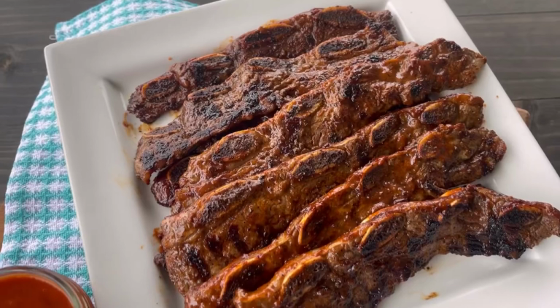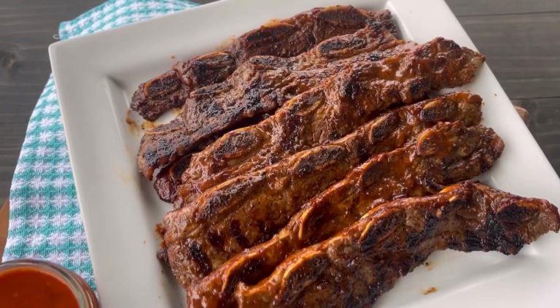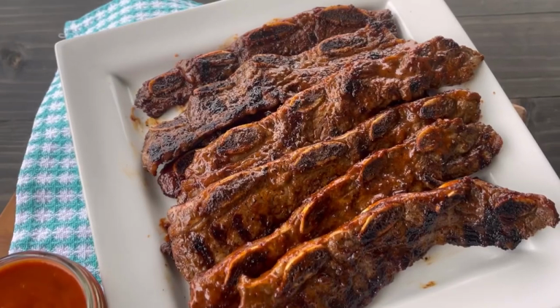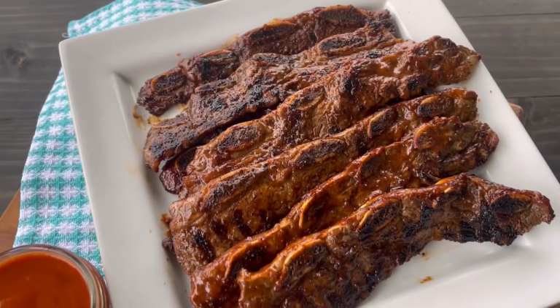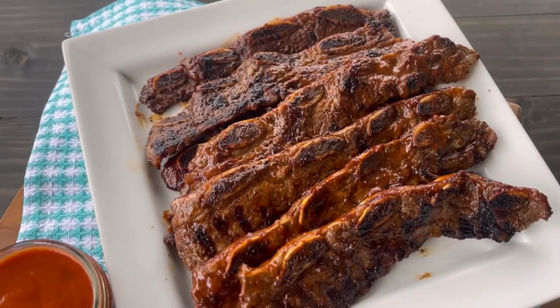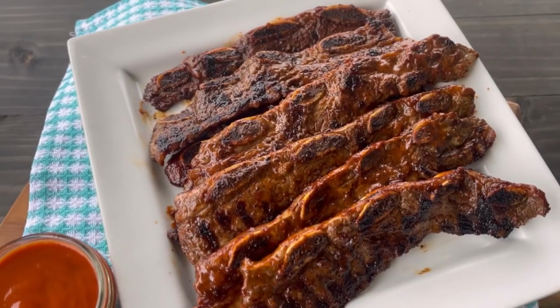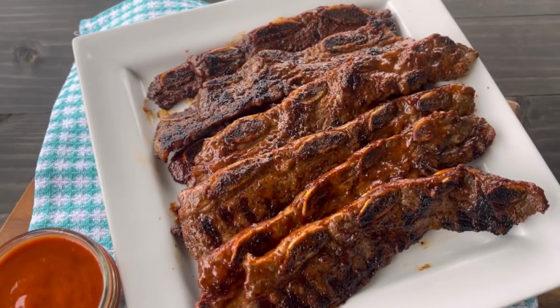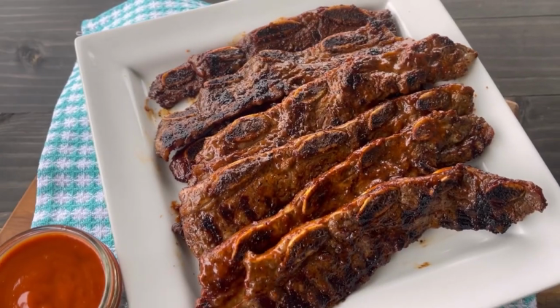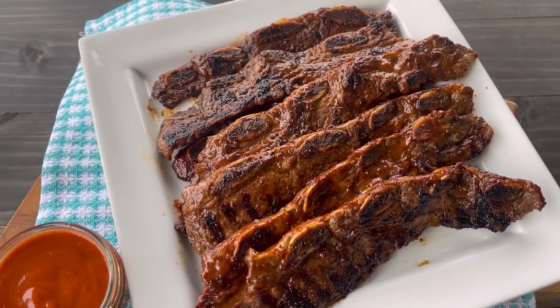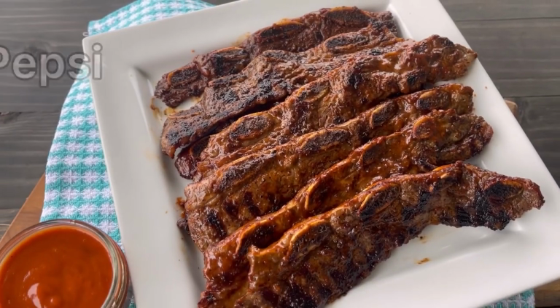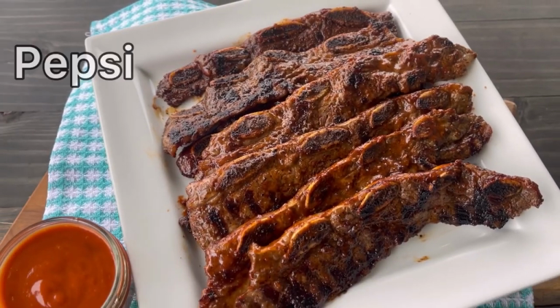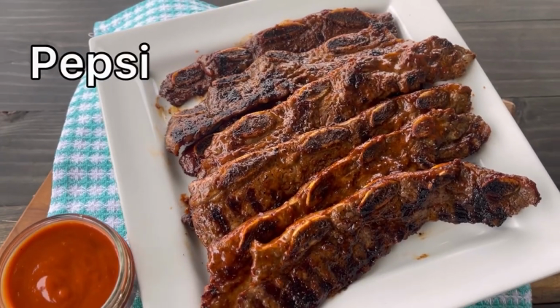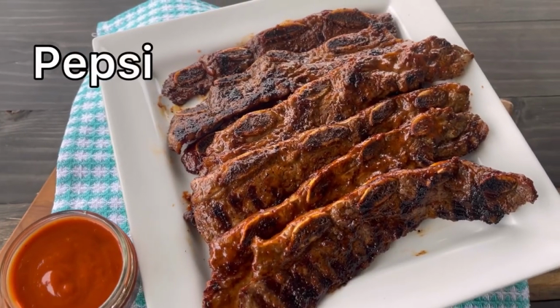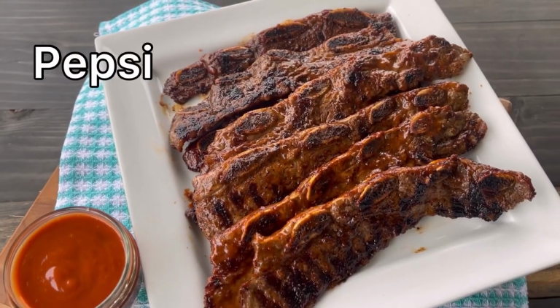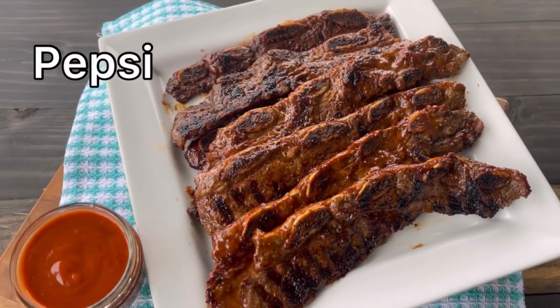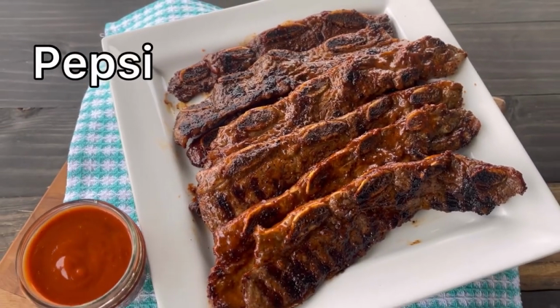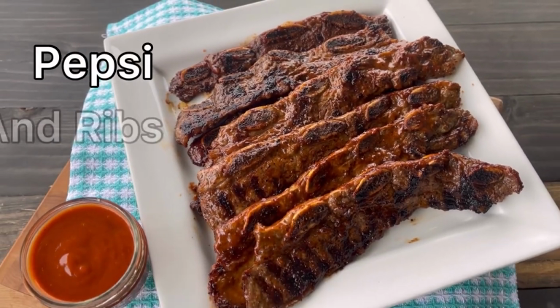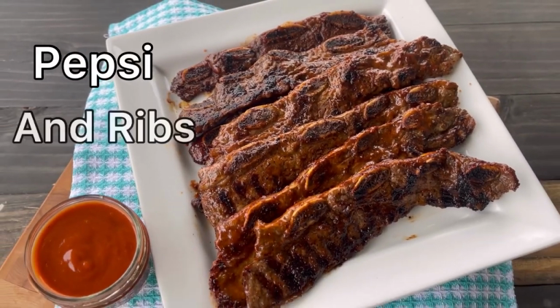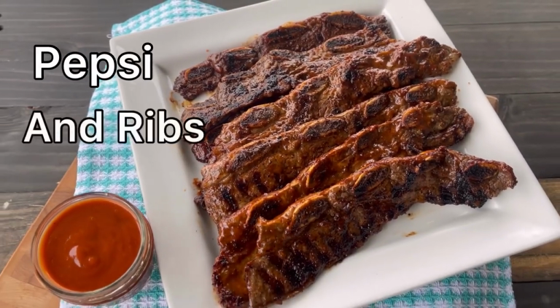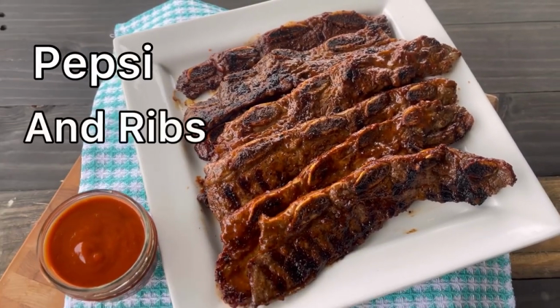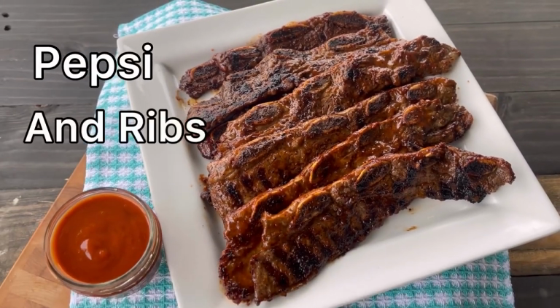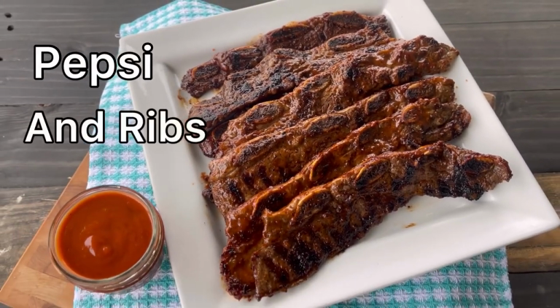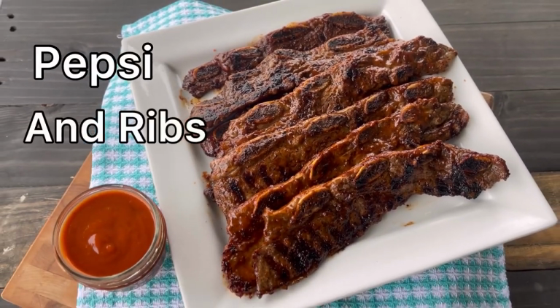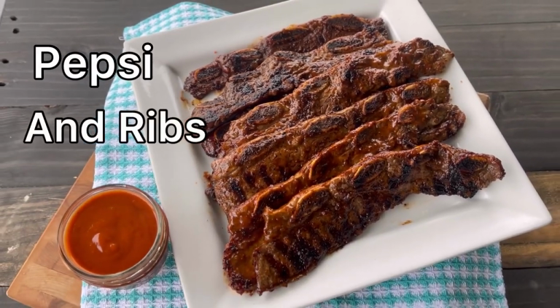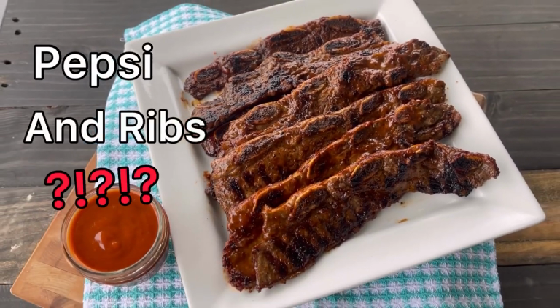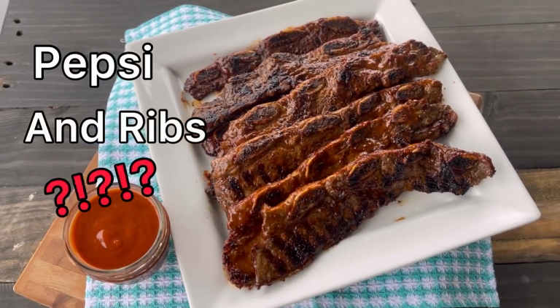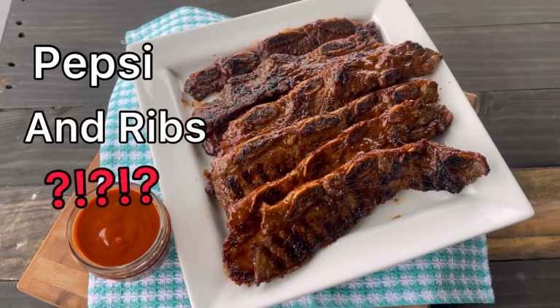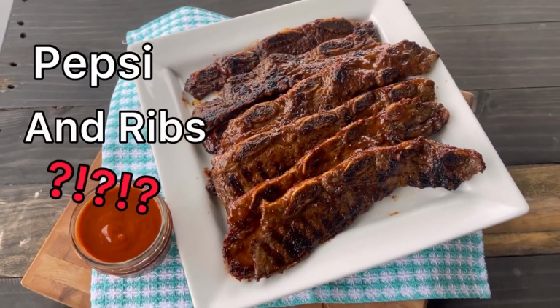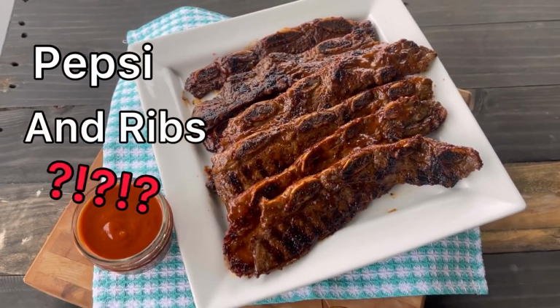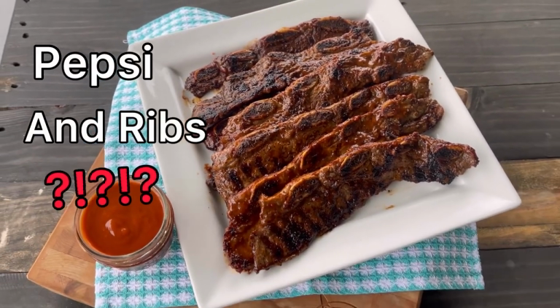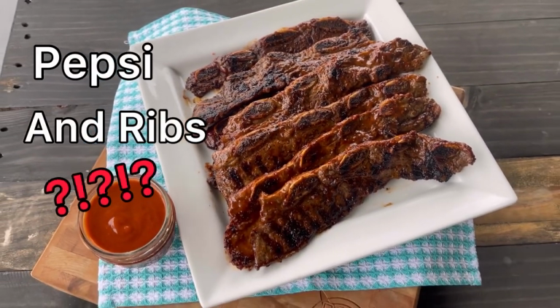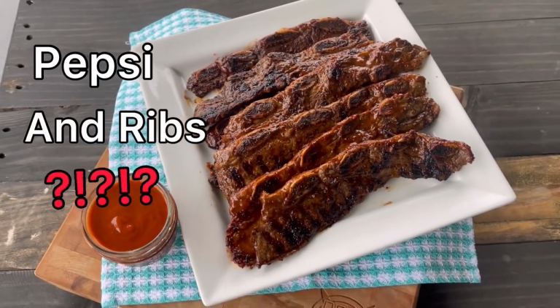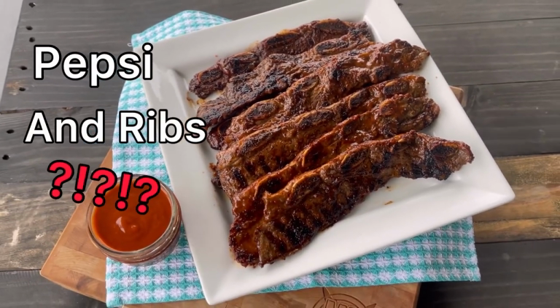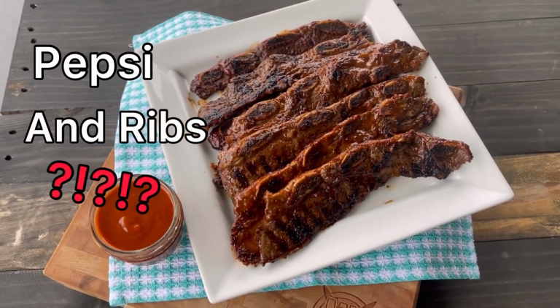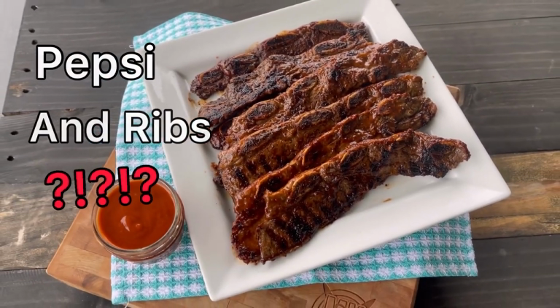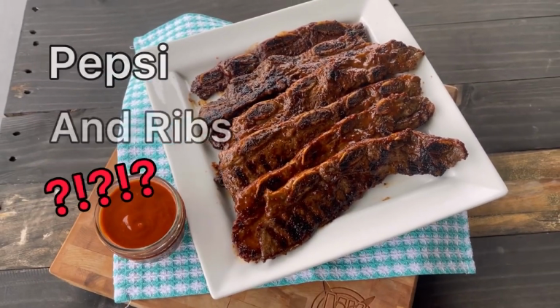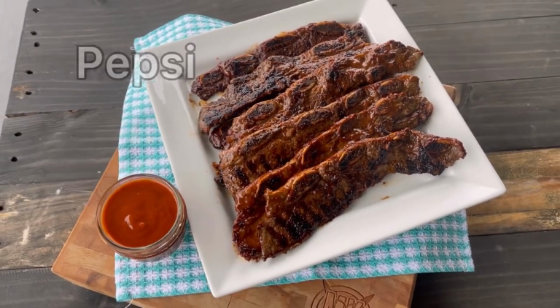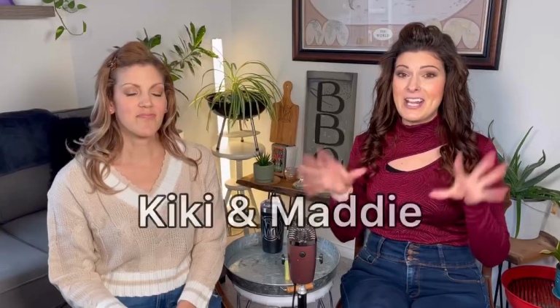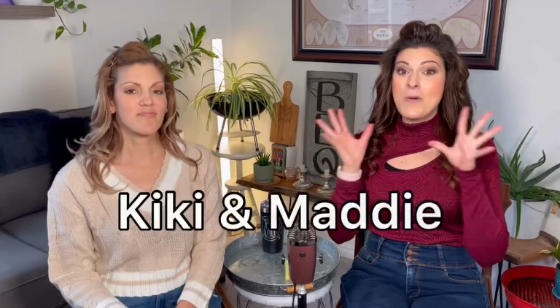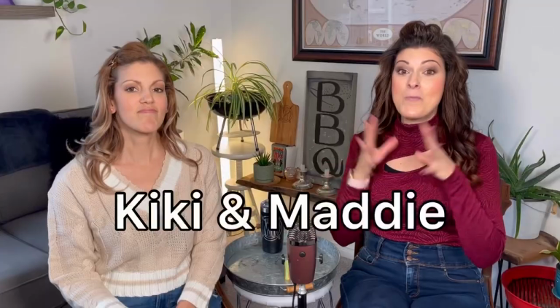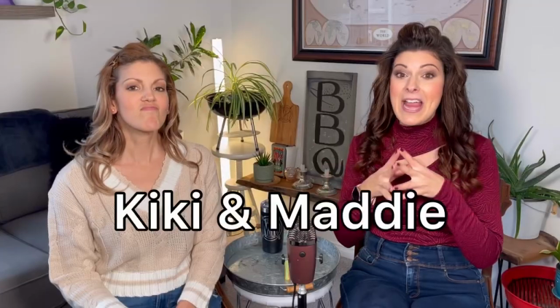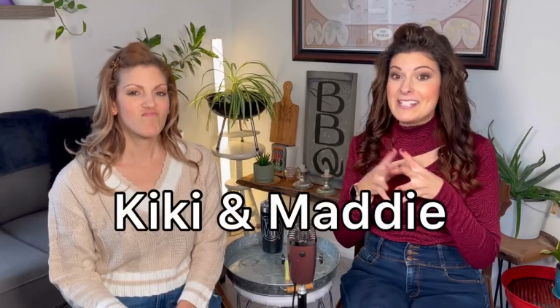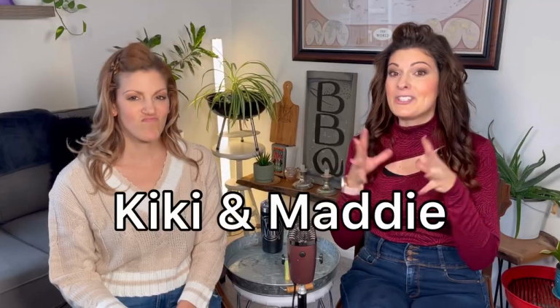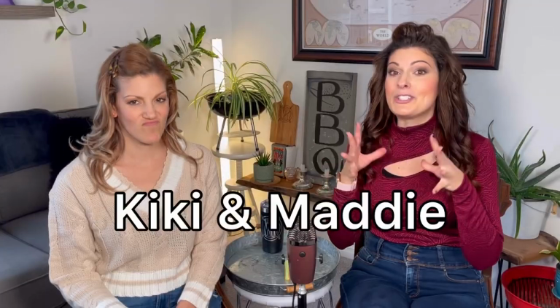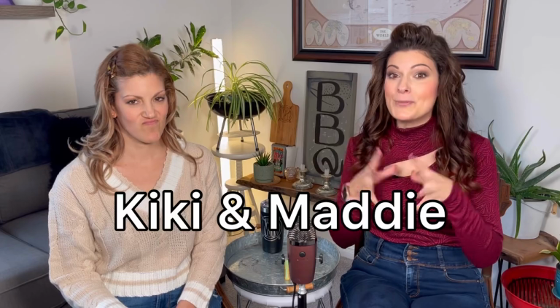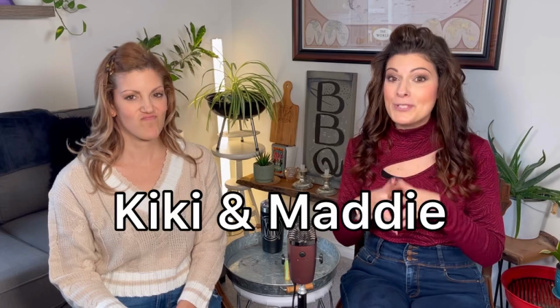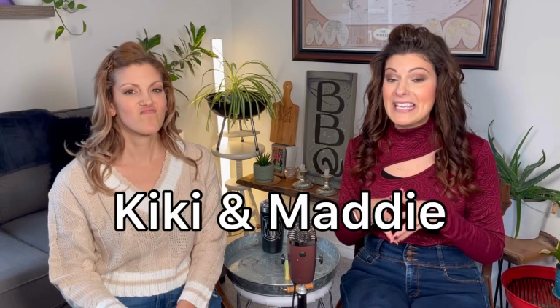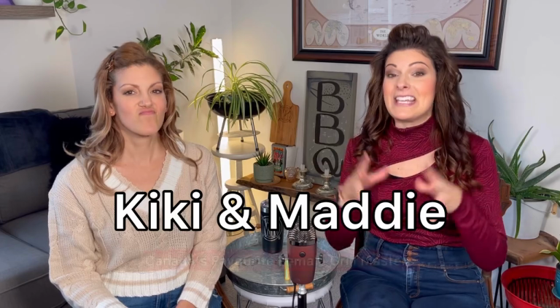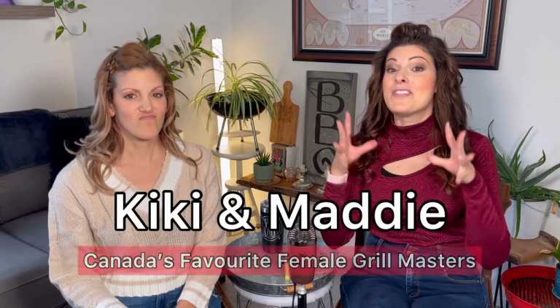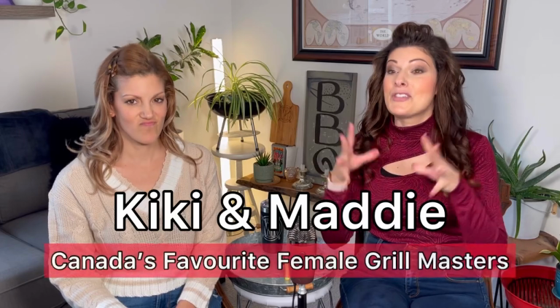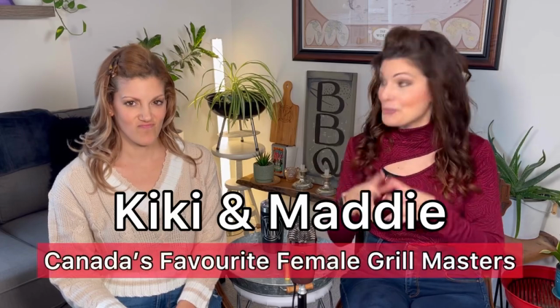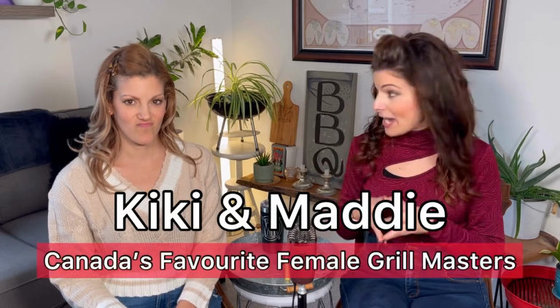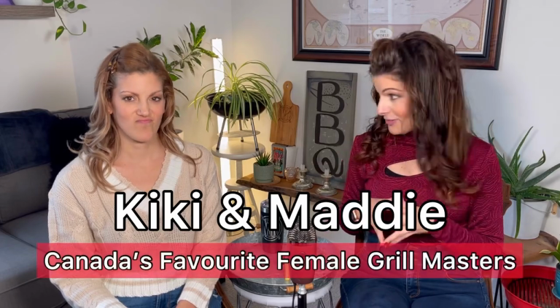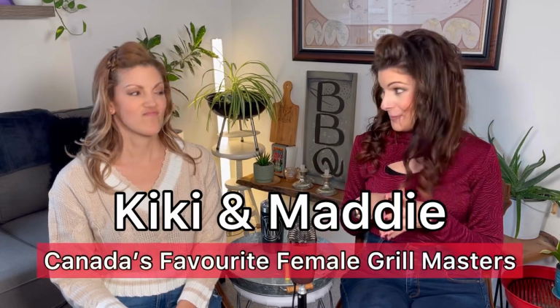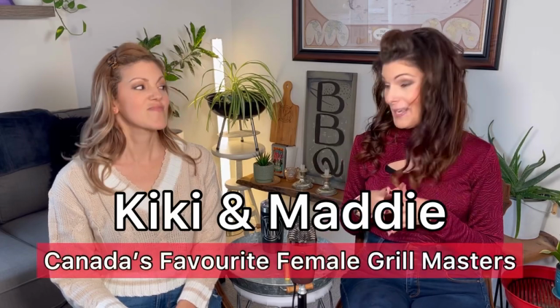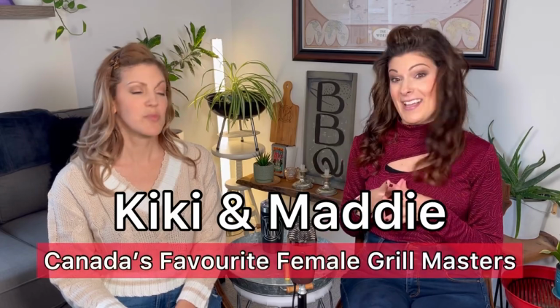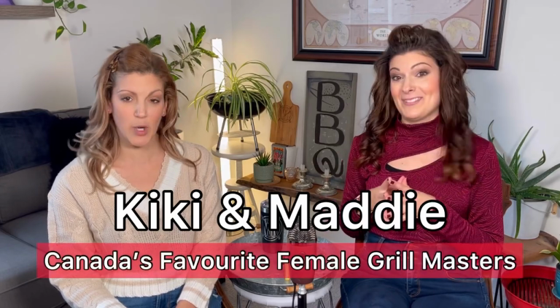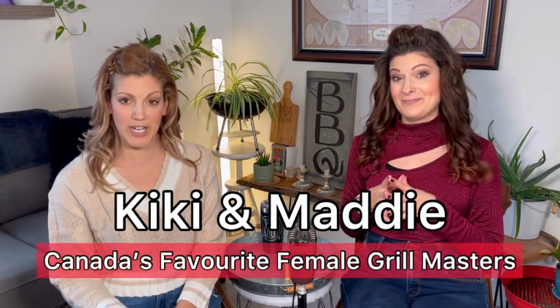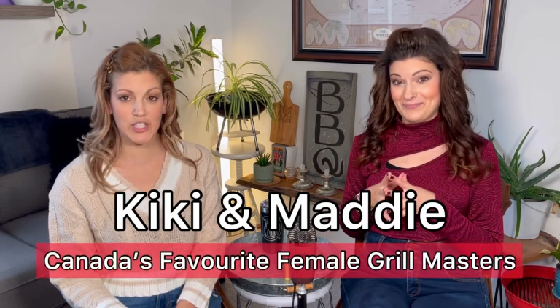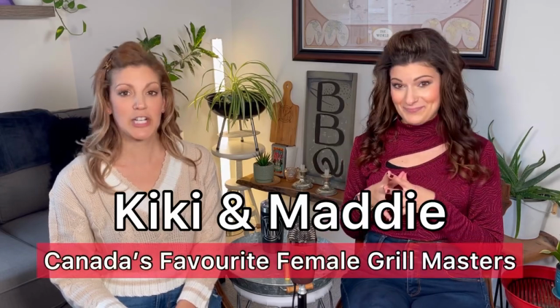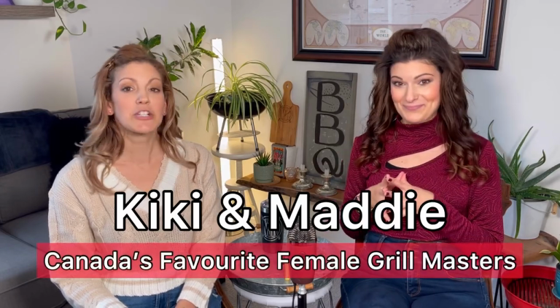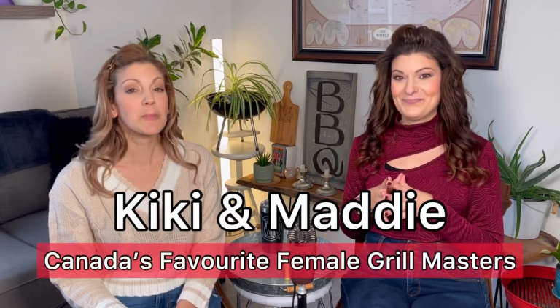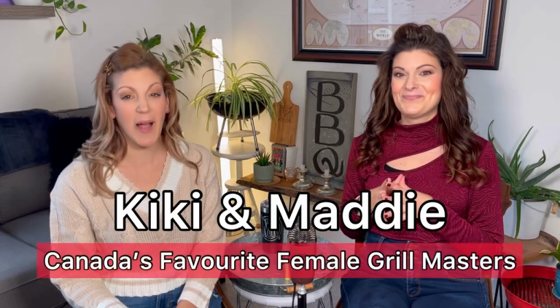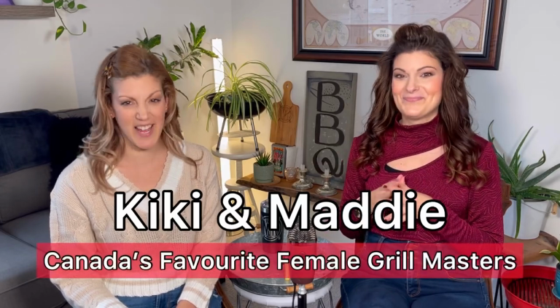If you're thinking Pepsi and ribs, I don't know about that combination — wait till you see this recipe. We're gonna change your mind.